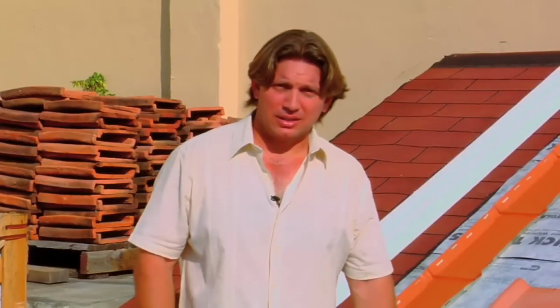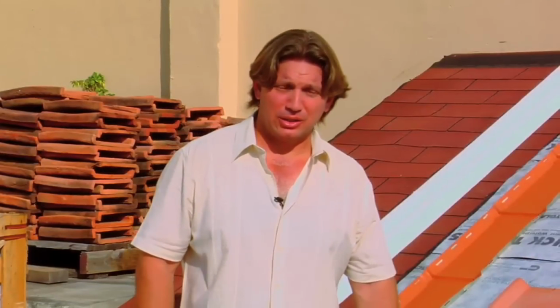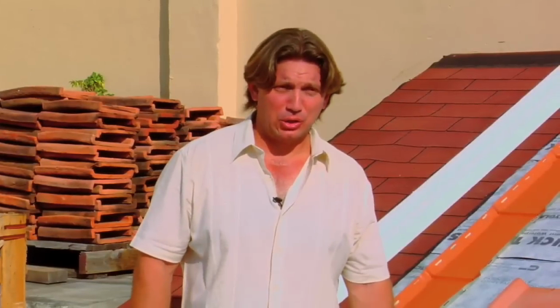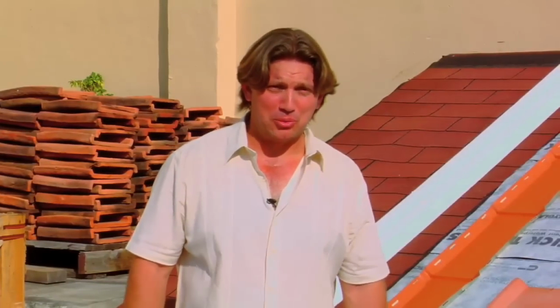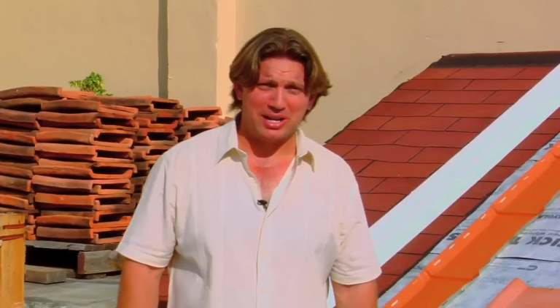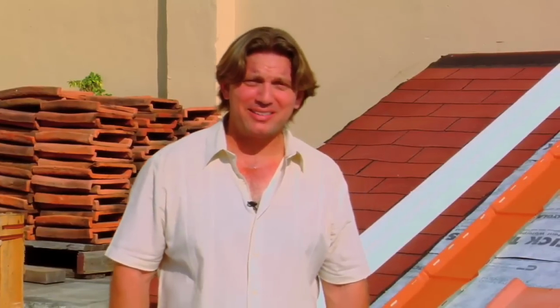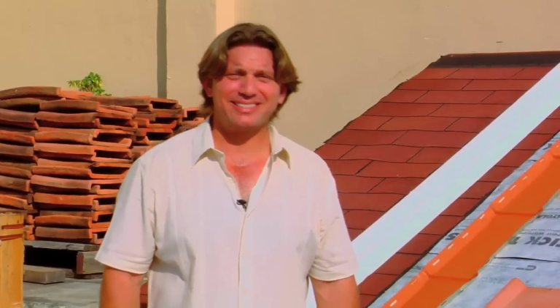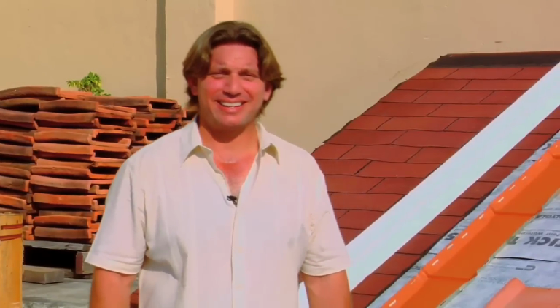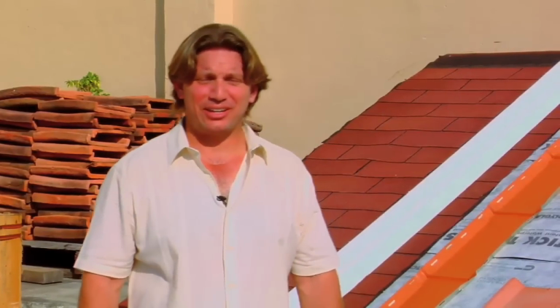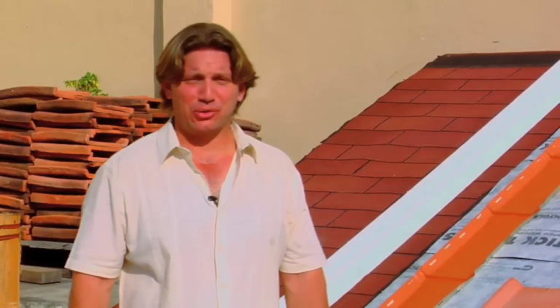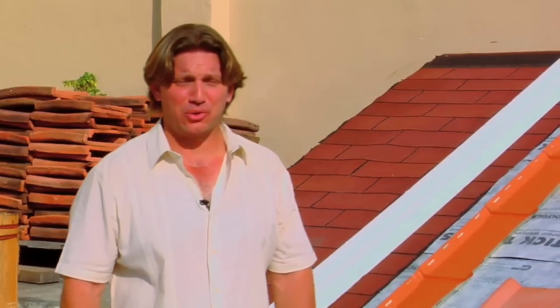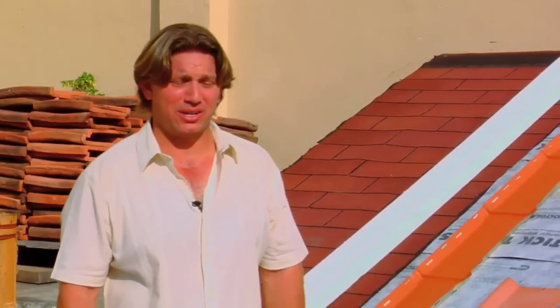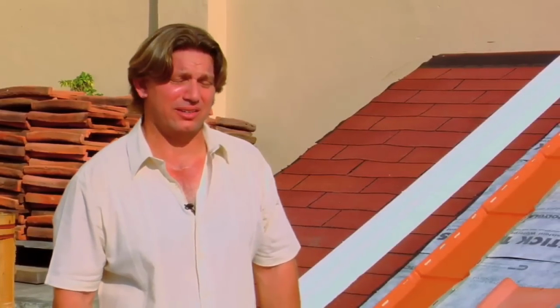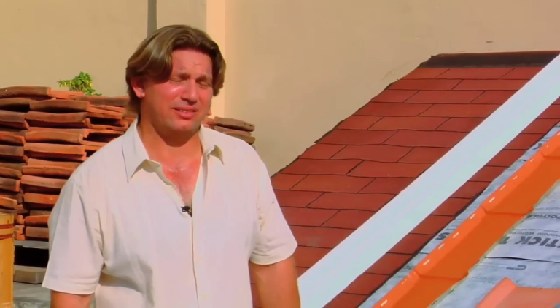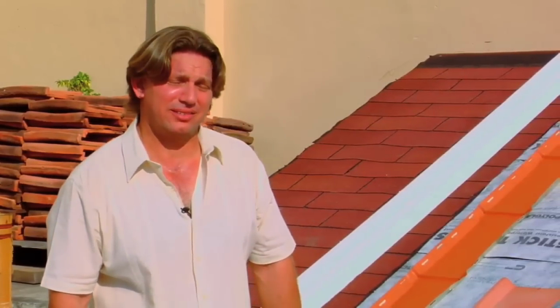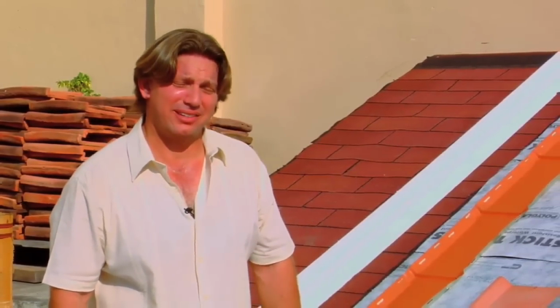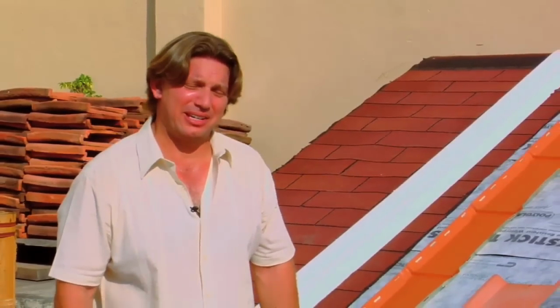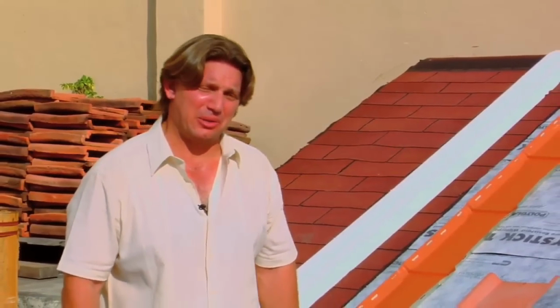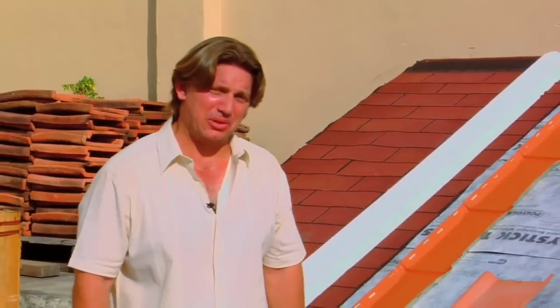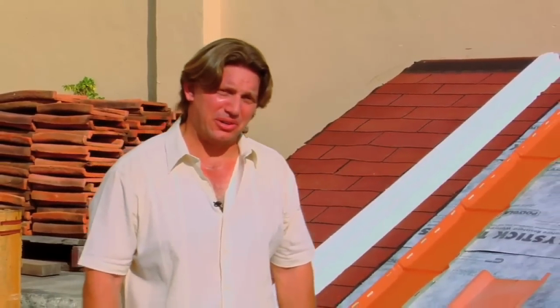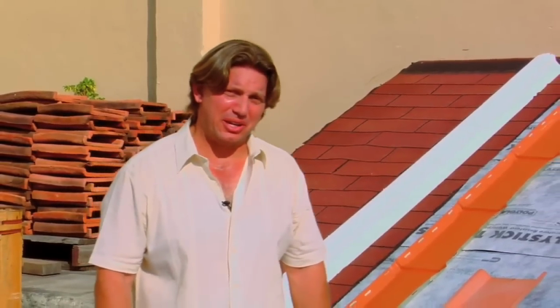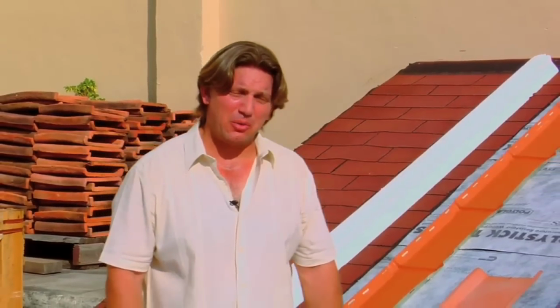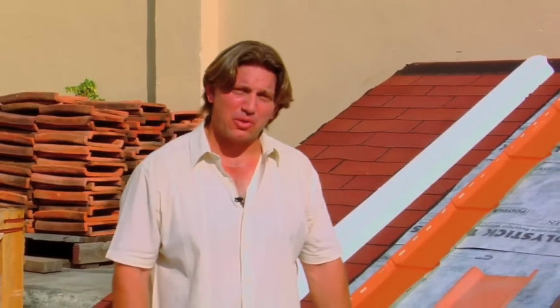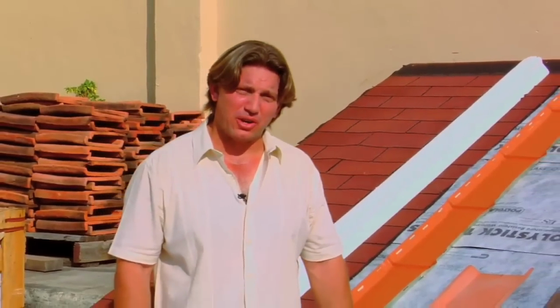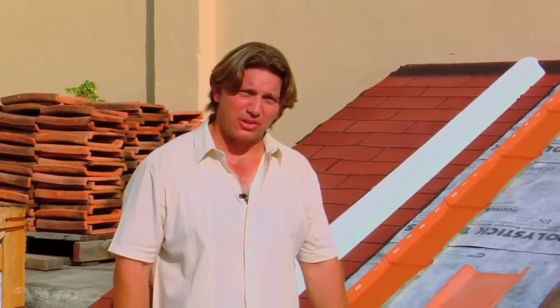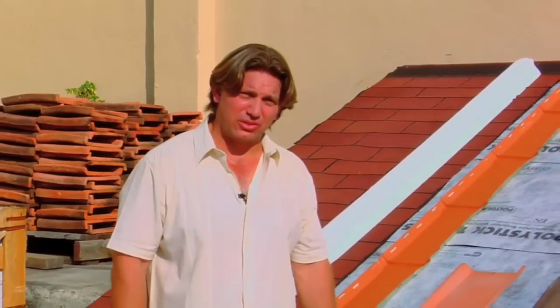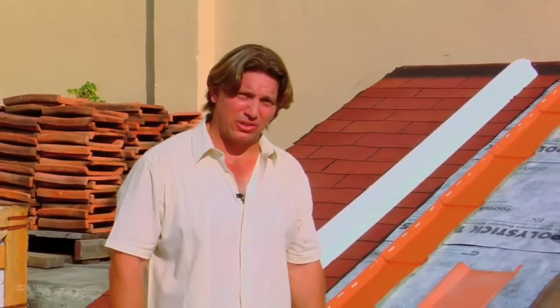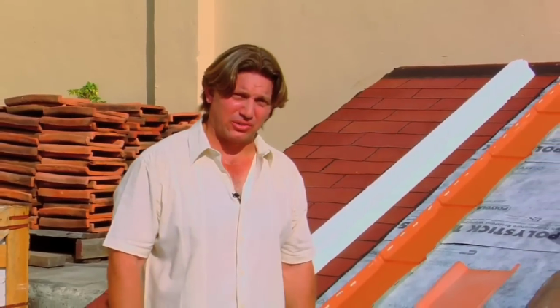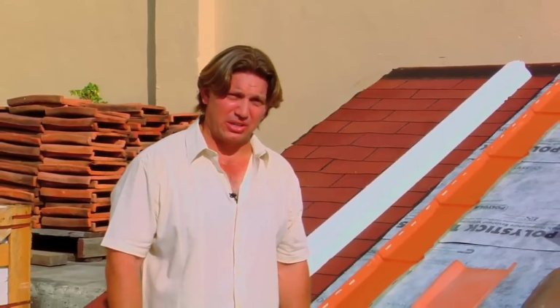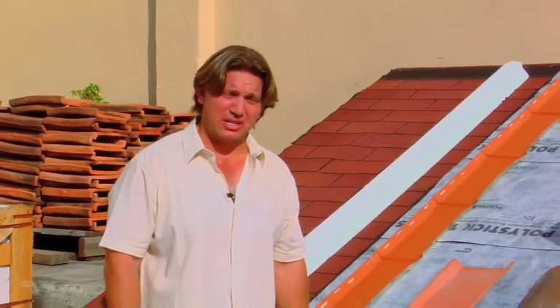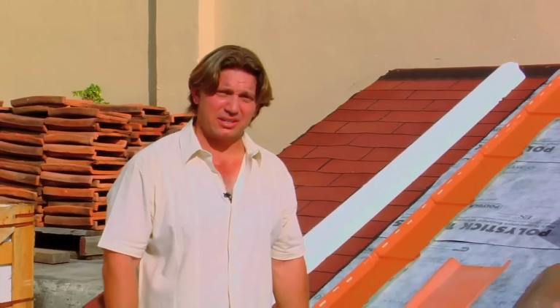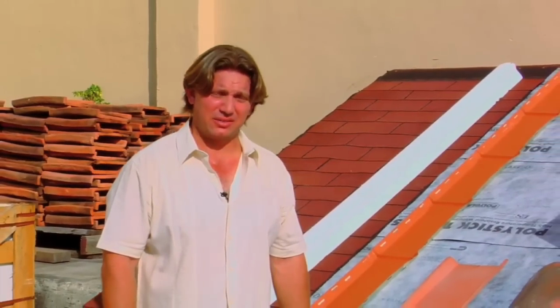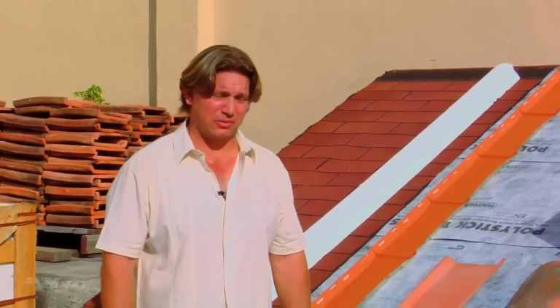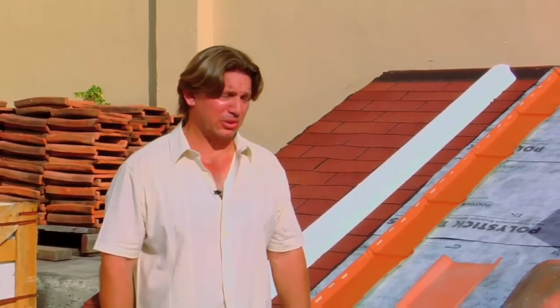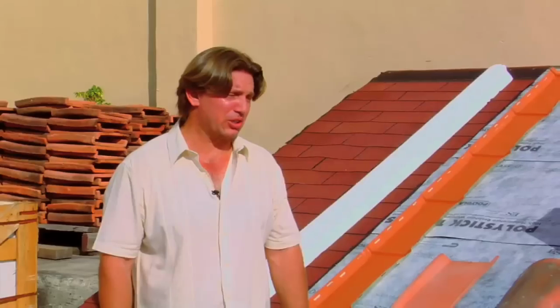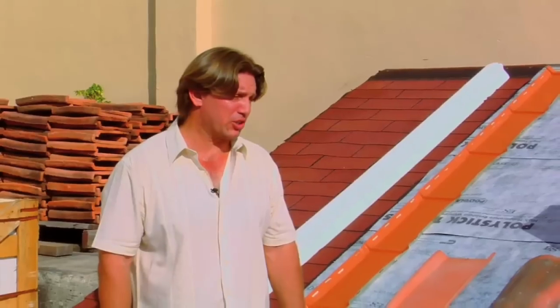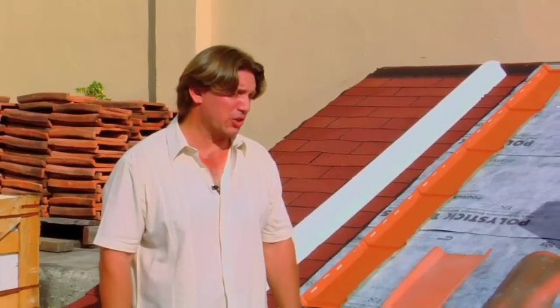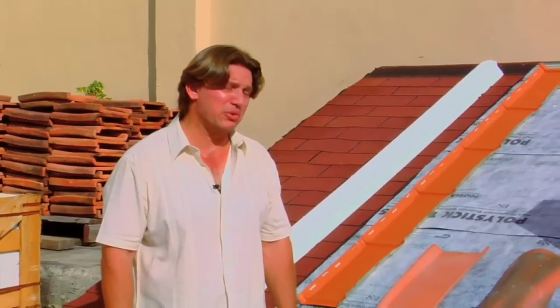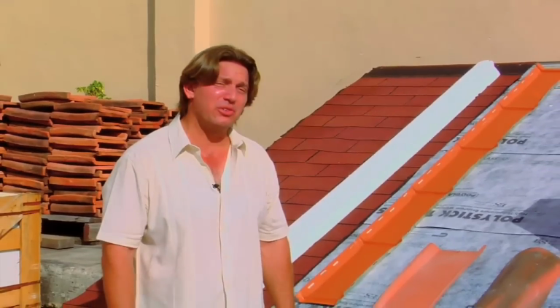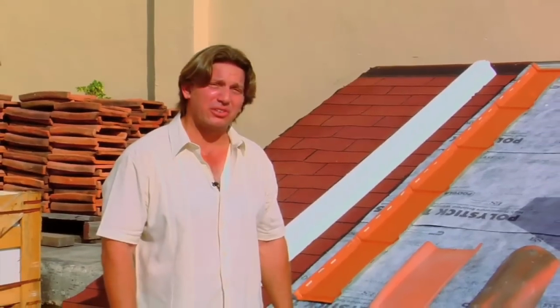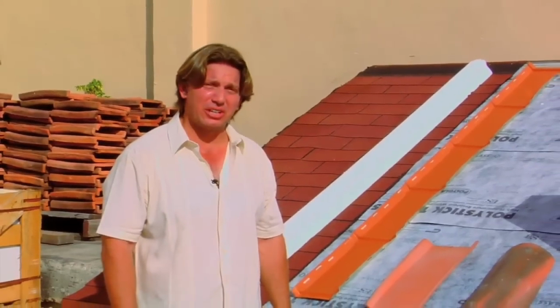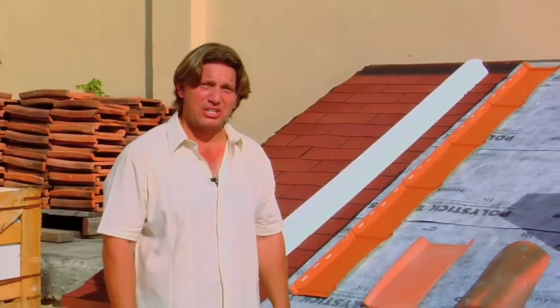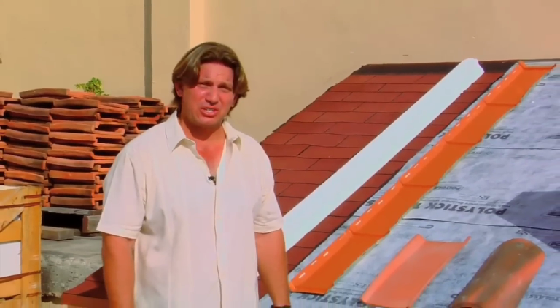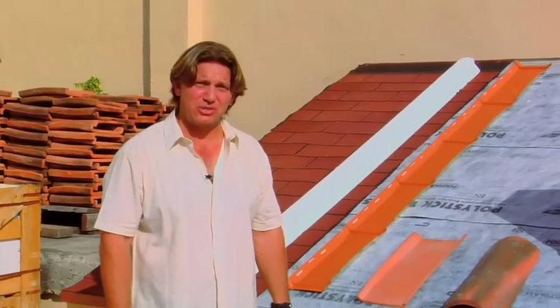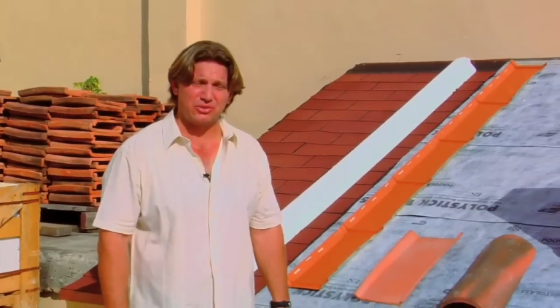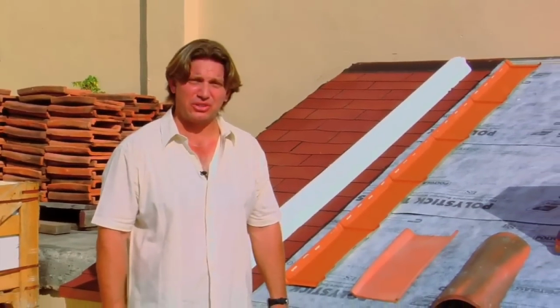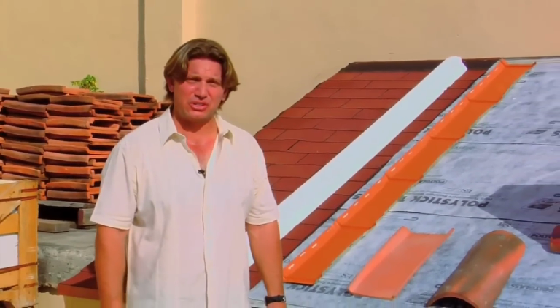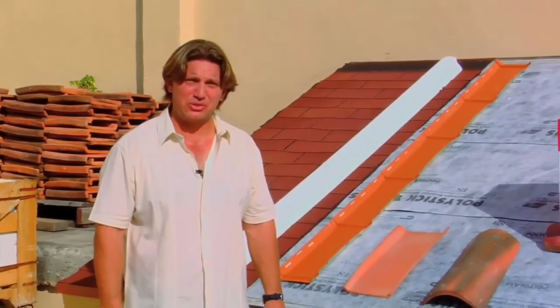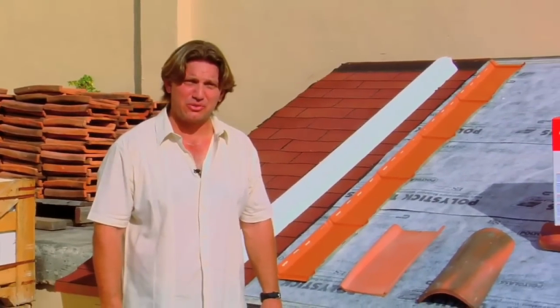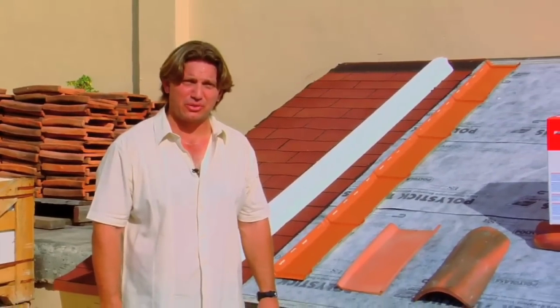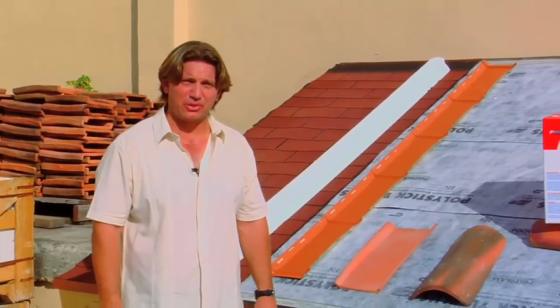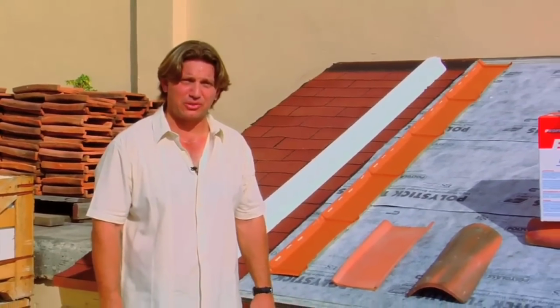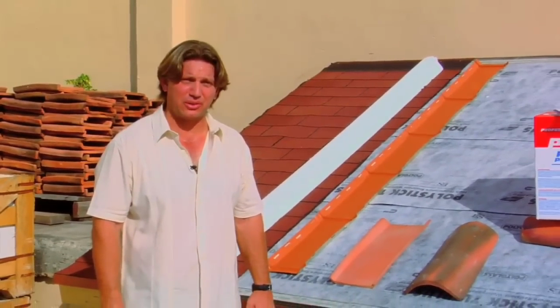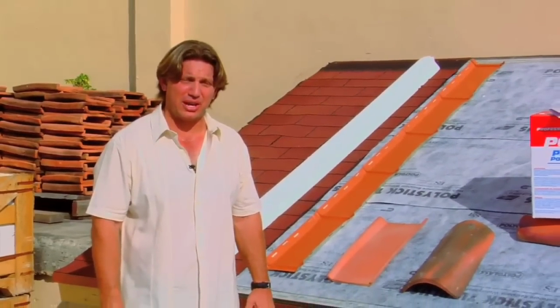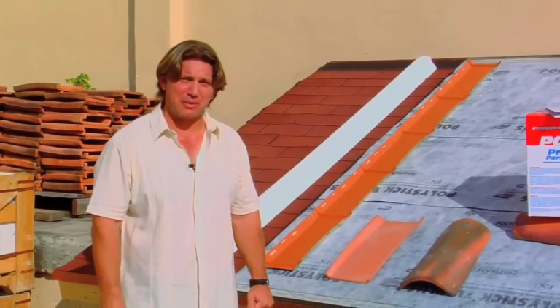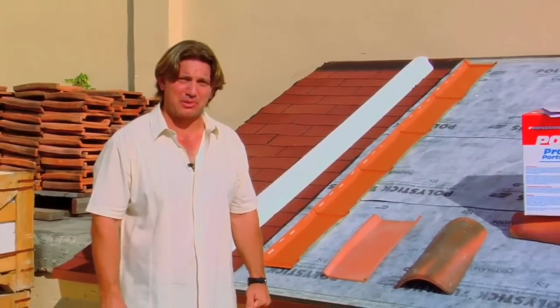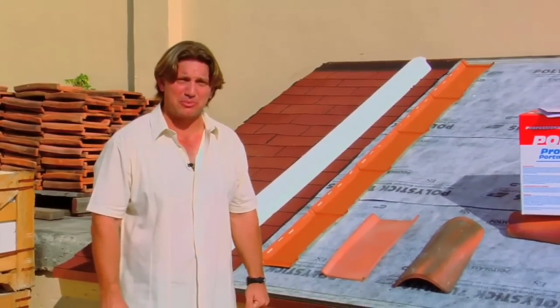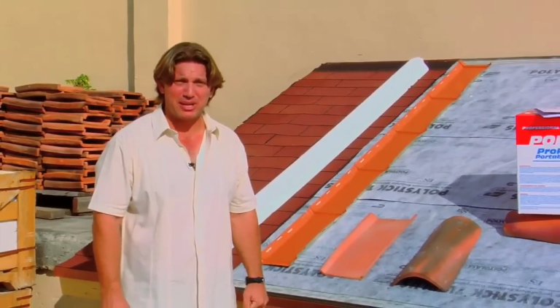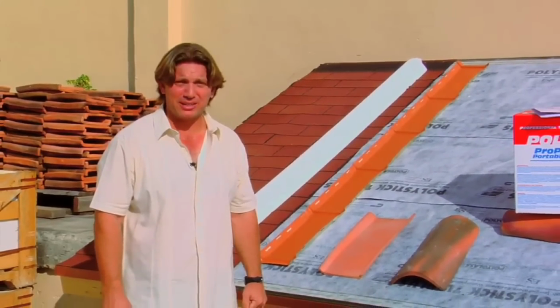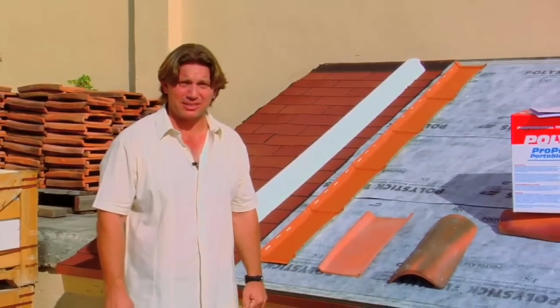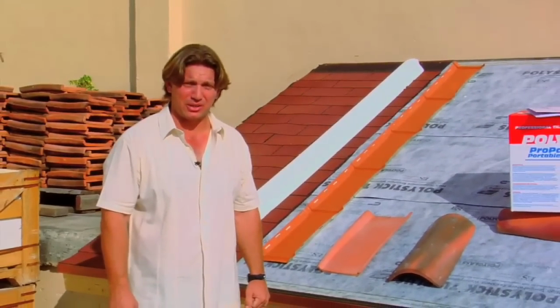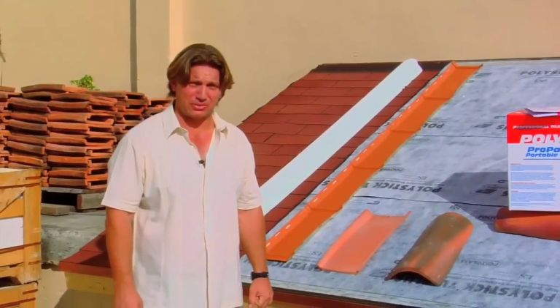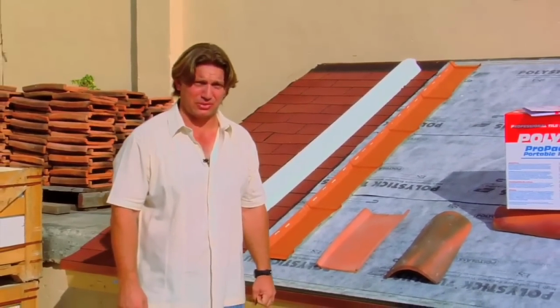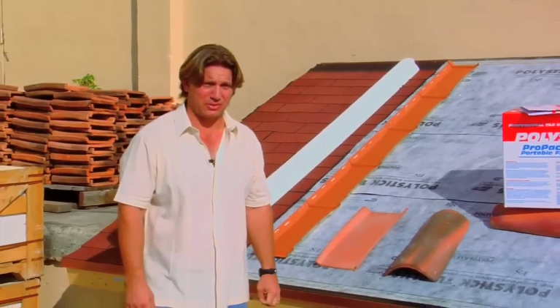Hello, my name is Danny Urguez and I'm here today with Artesanos Inc. We're going to show you installation using the universal hybrid pan tile system.